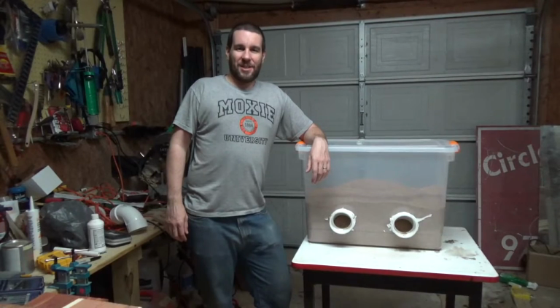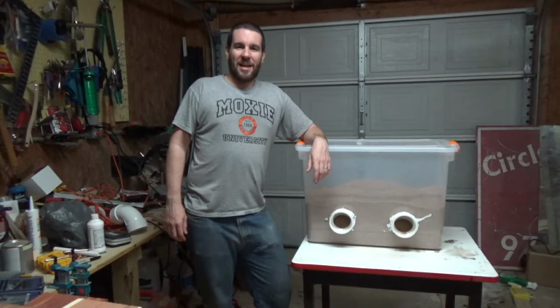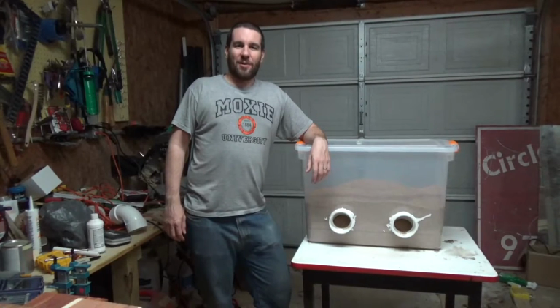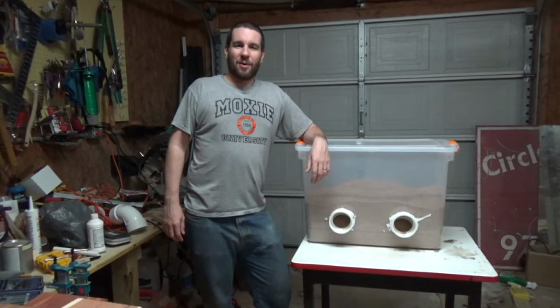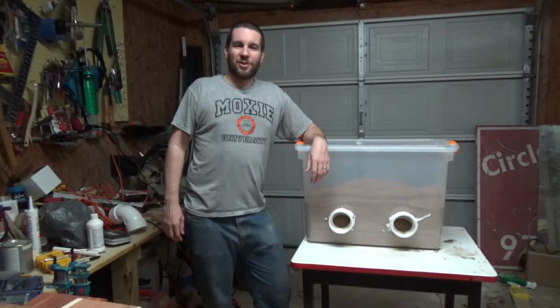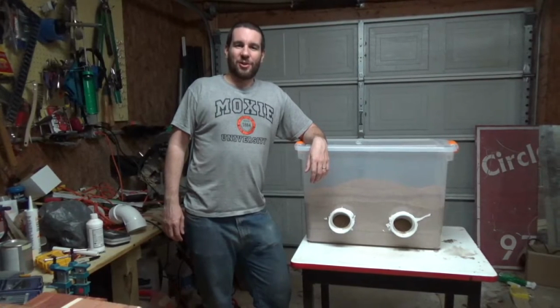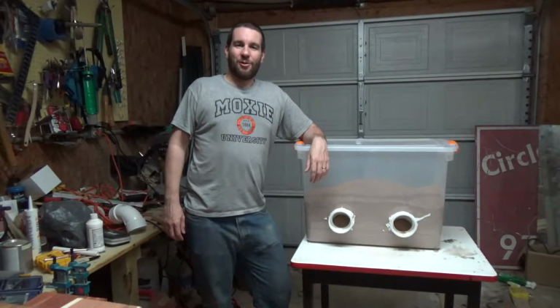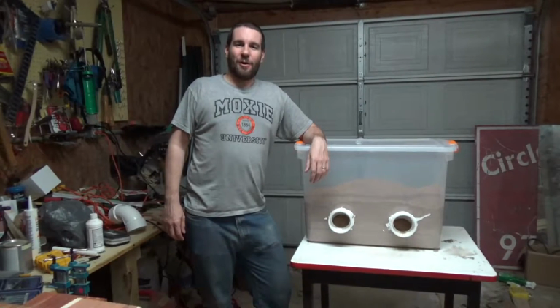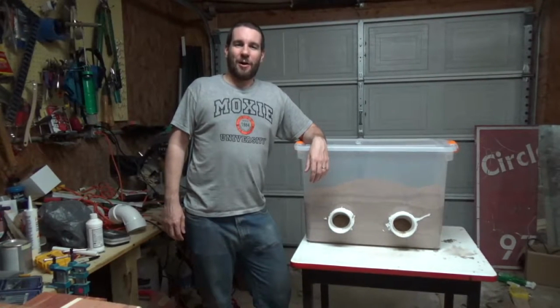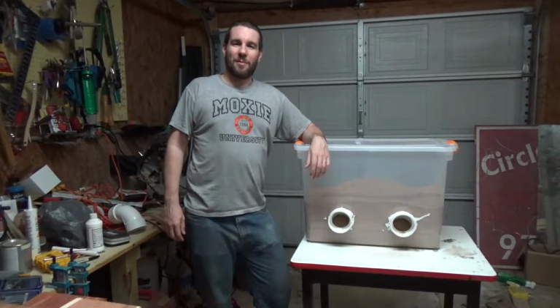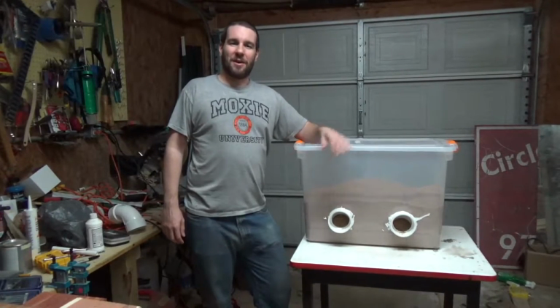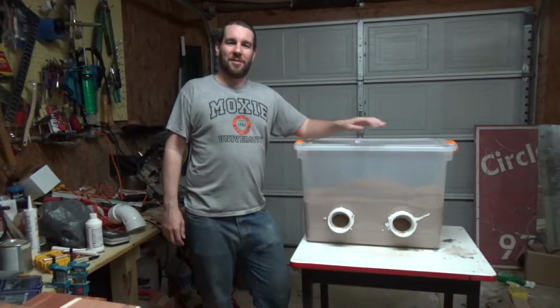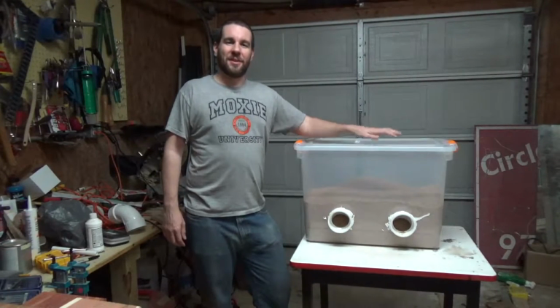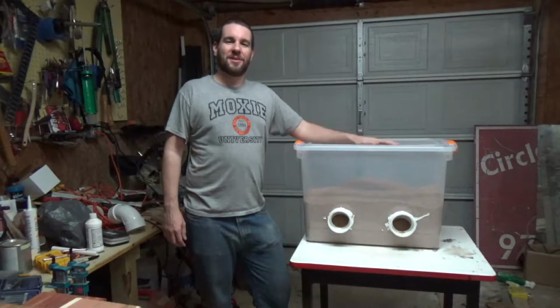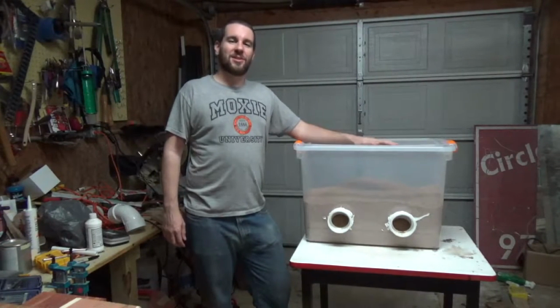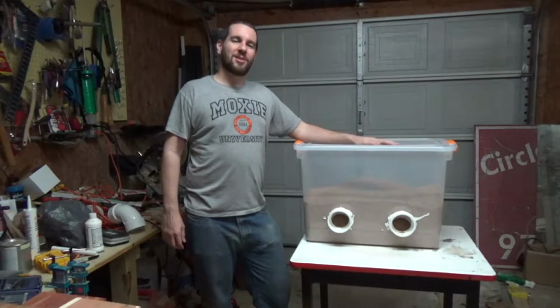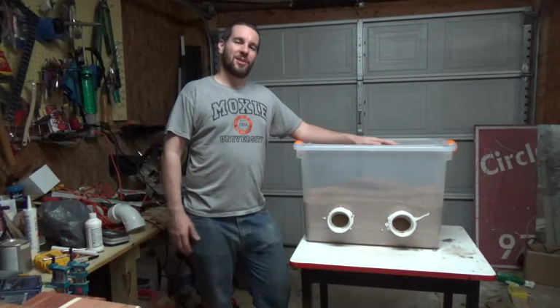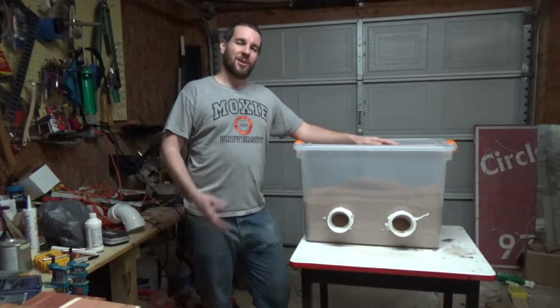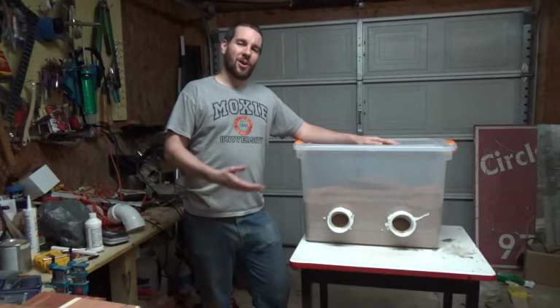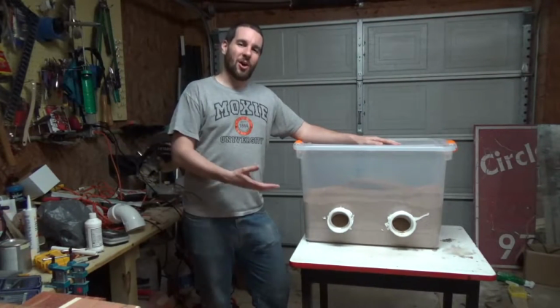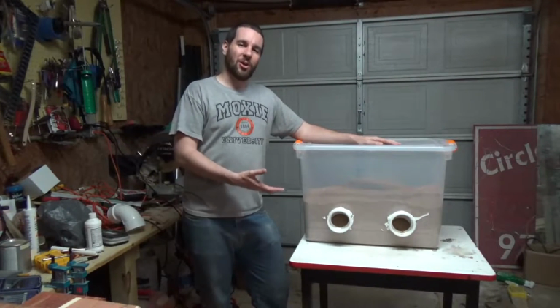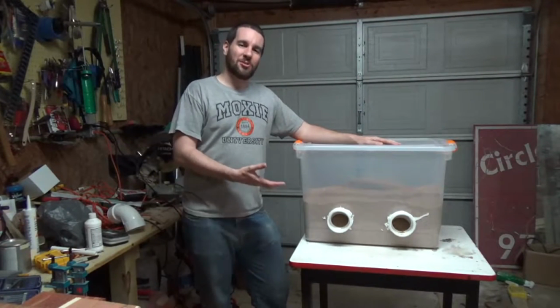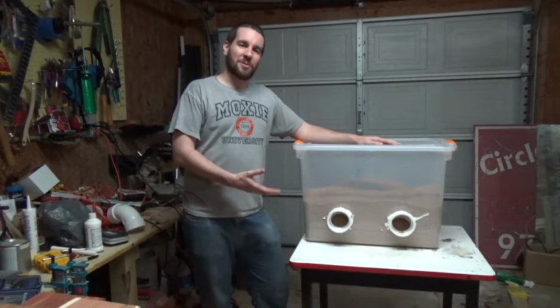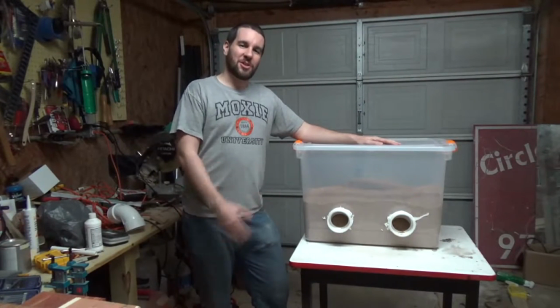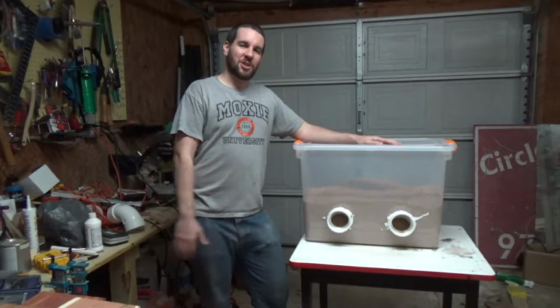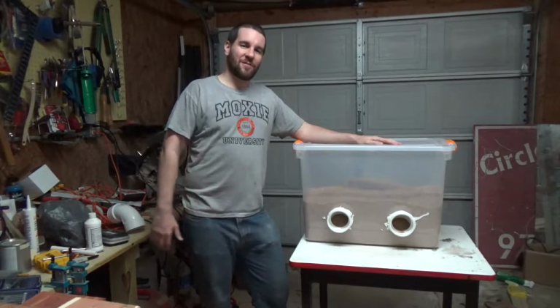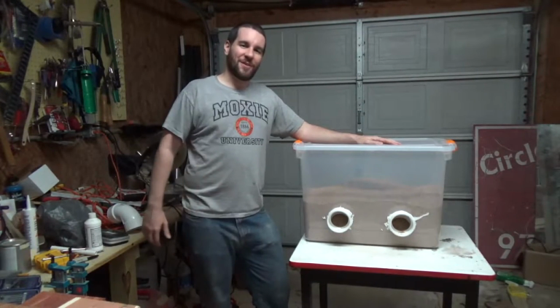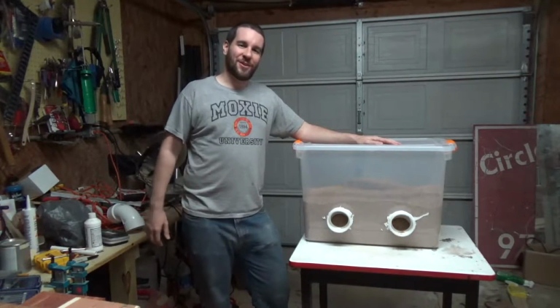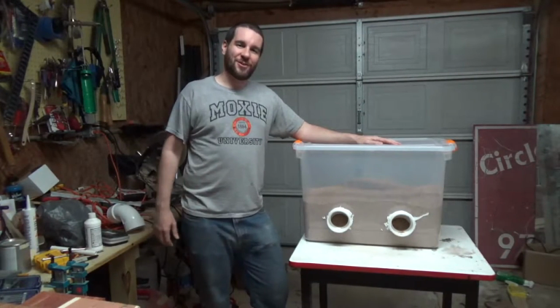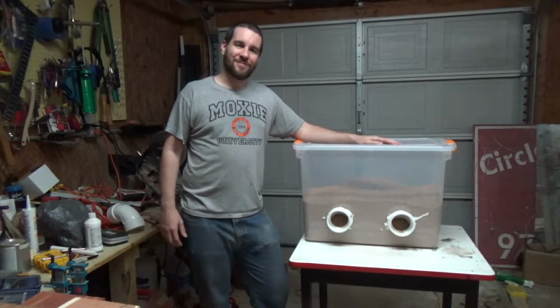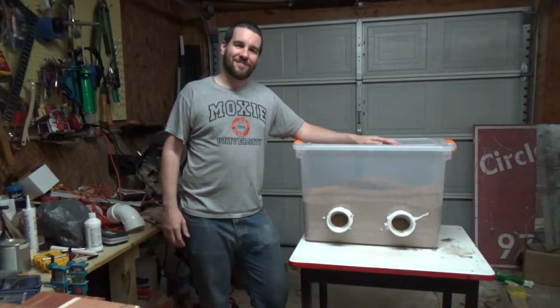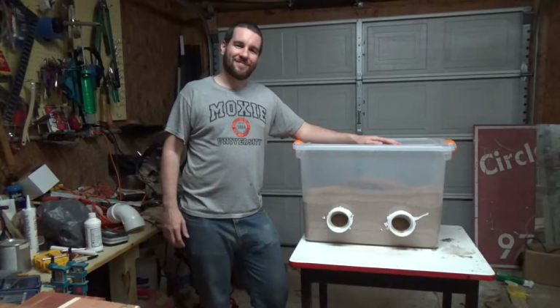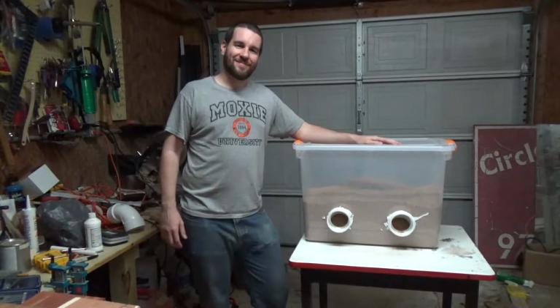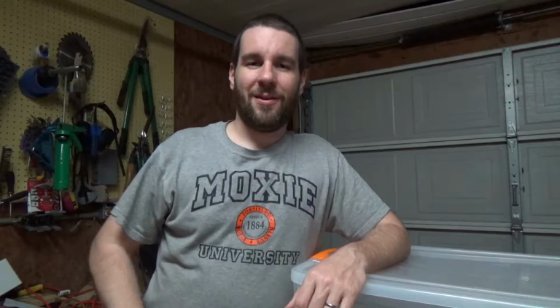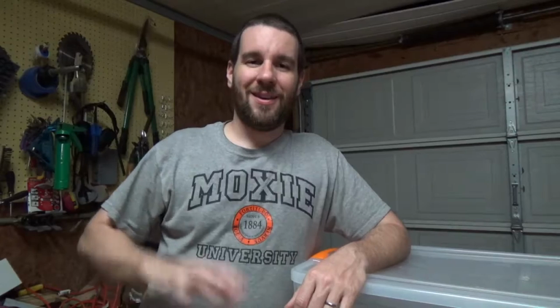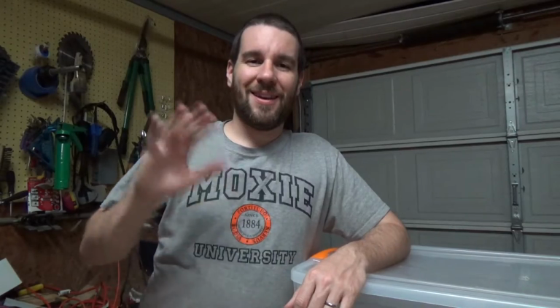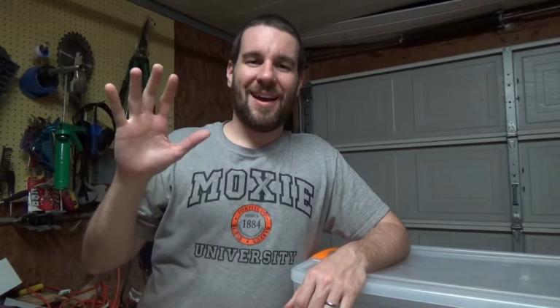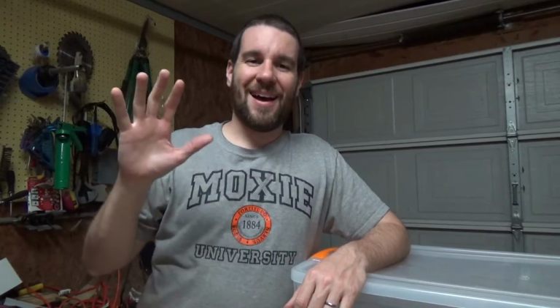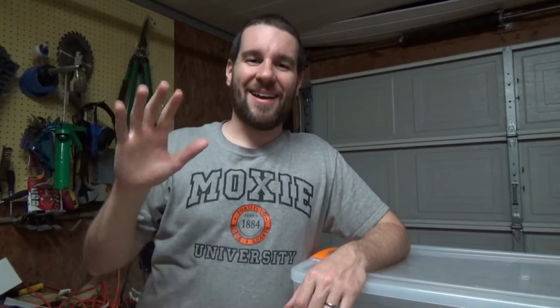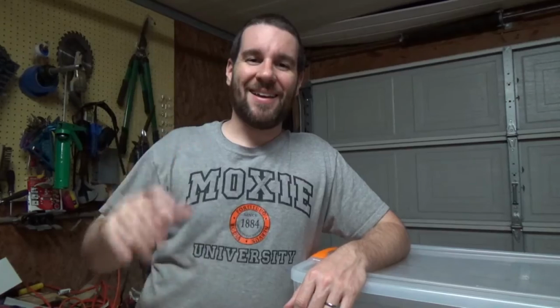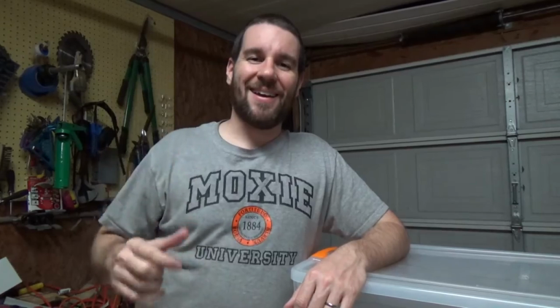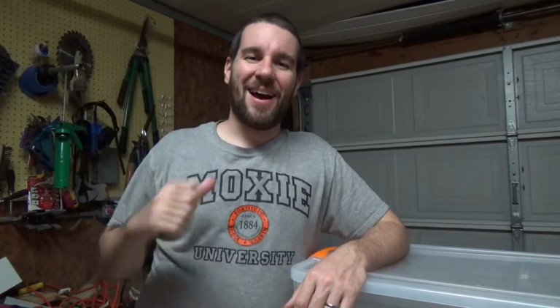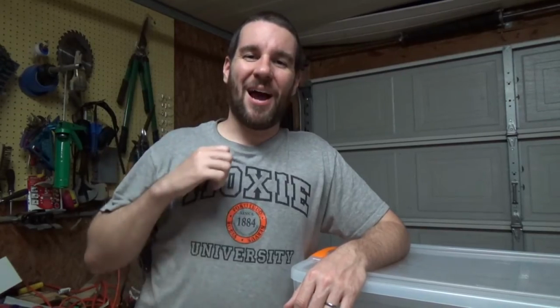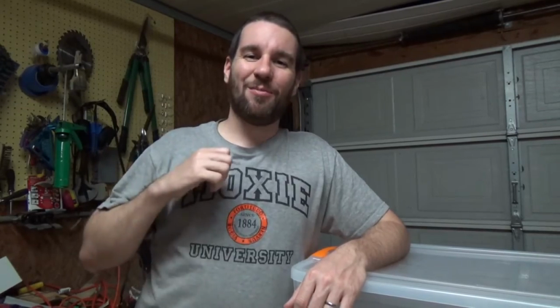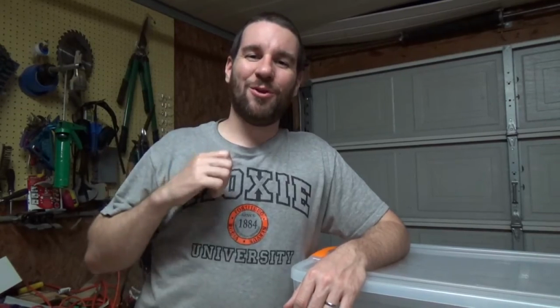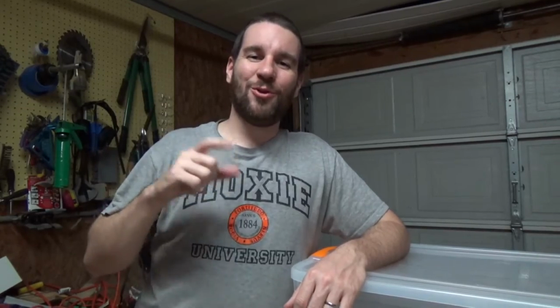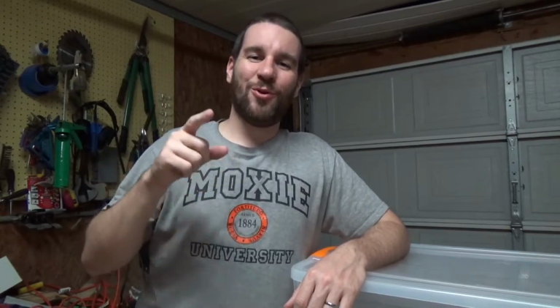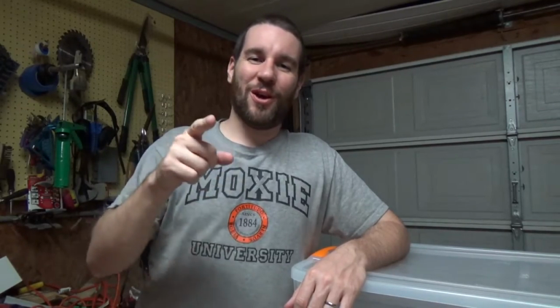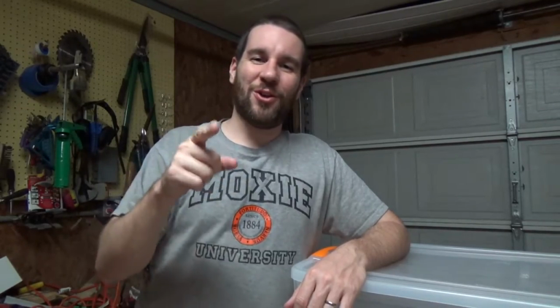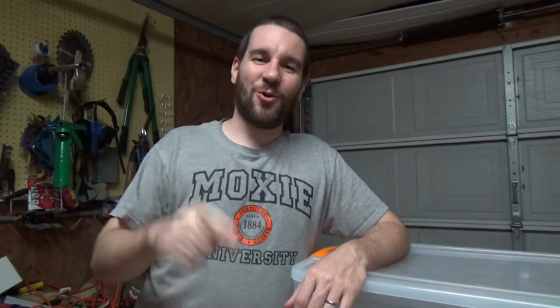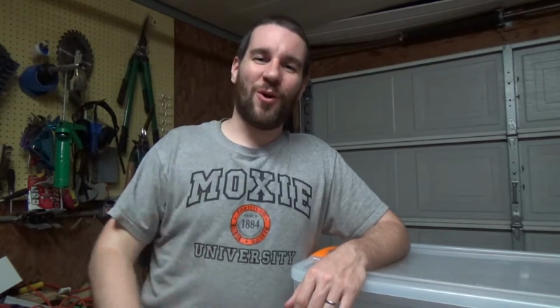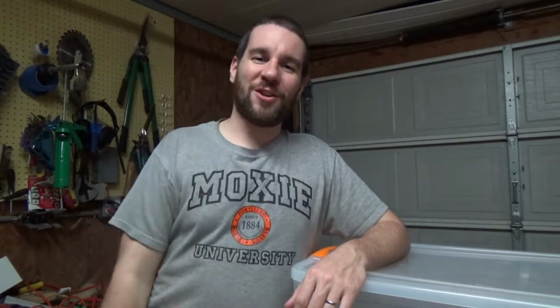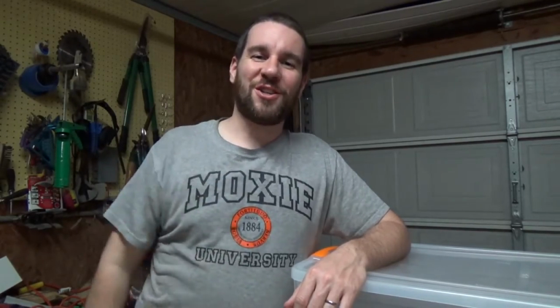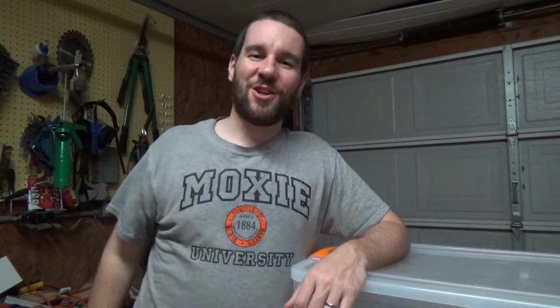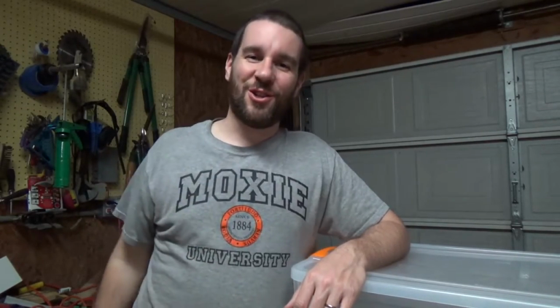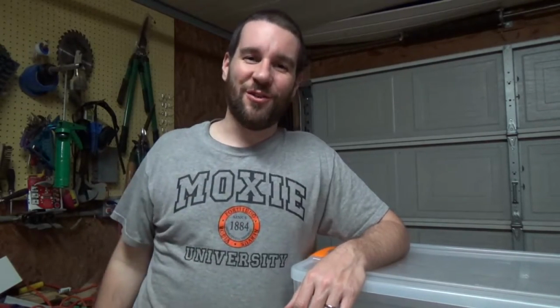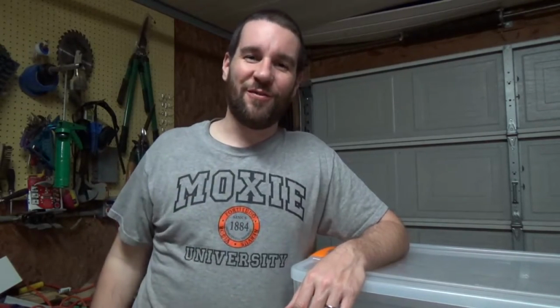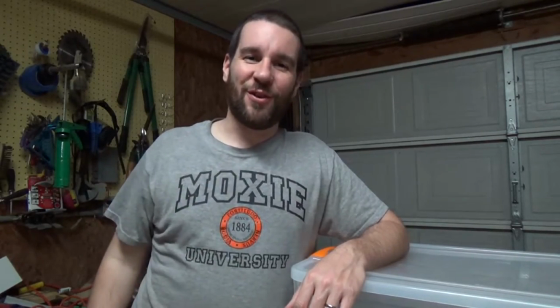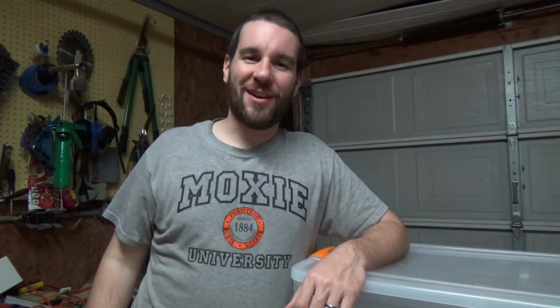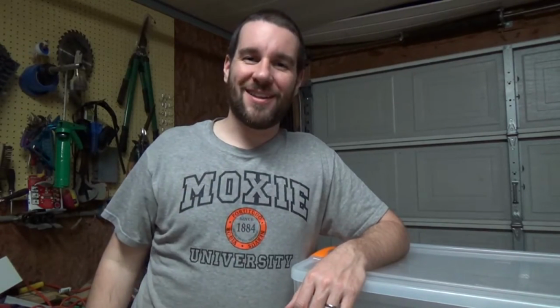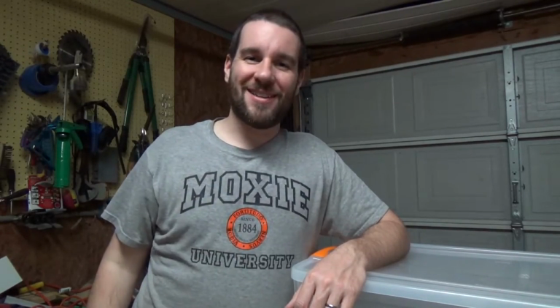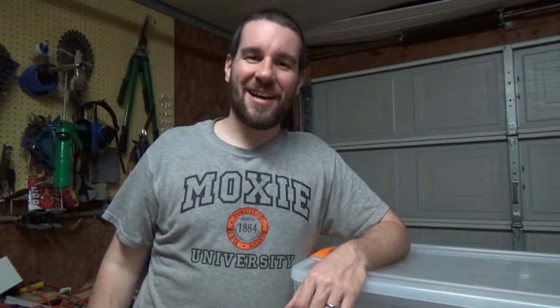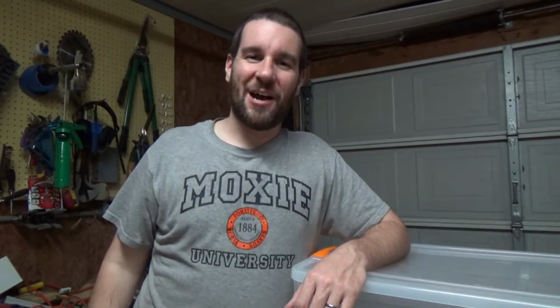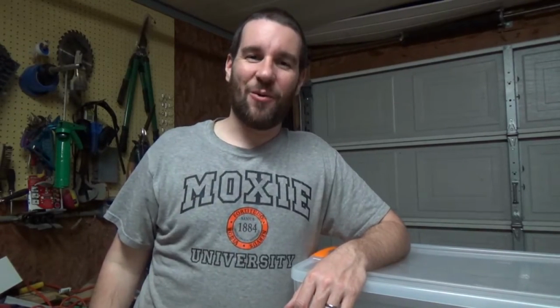Today I'm going to show you how I made this ultimate chicken feeder. I'm Lou and you're watching Live Free and DIY.